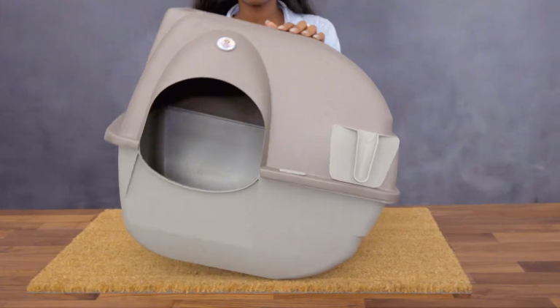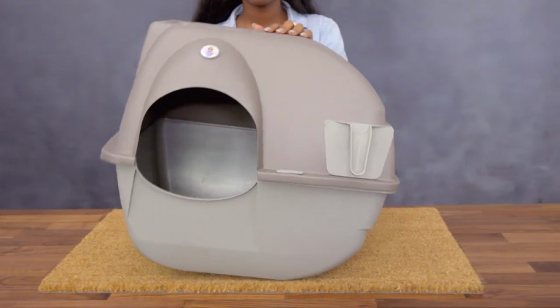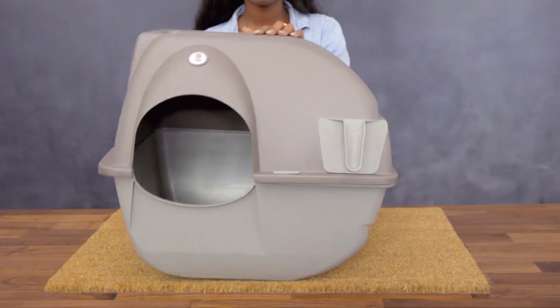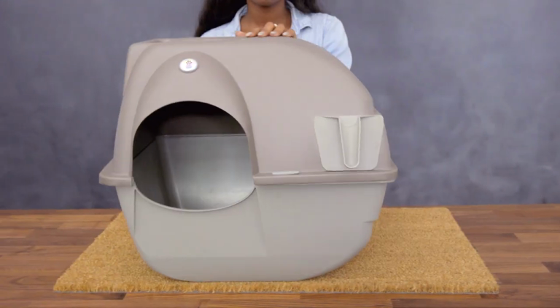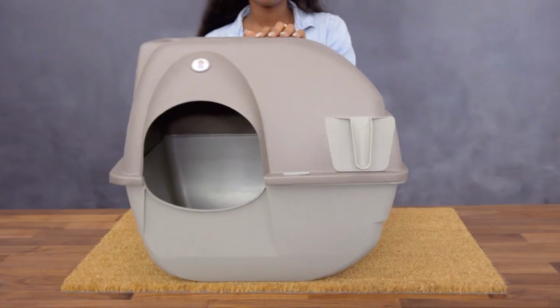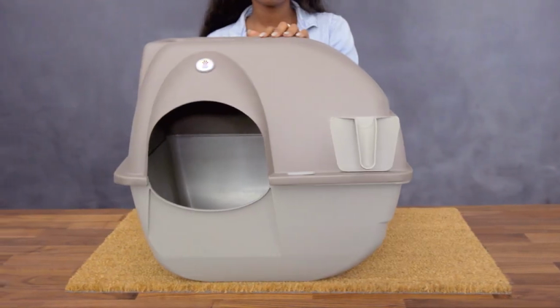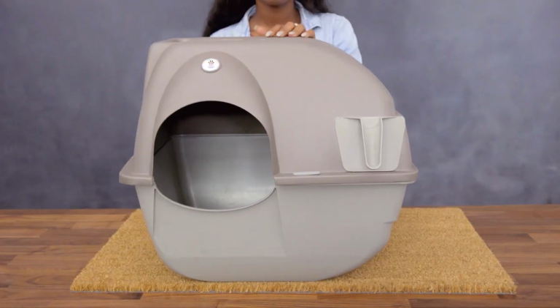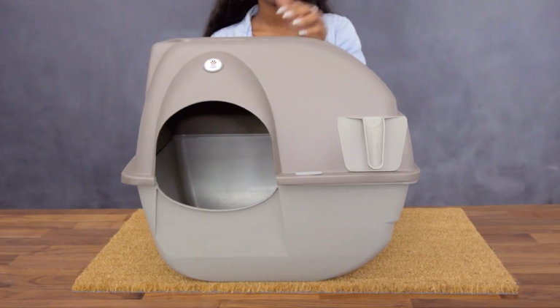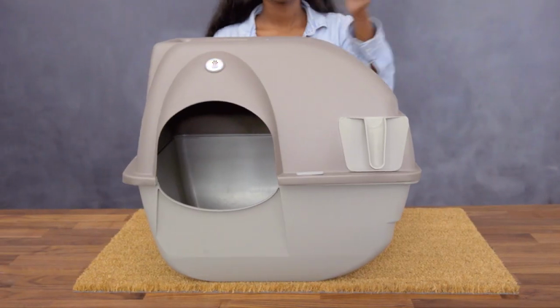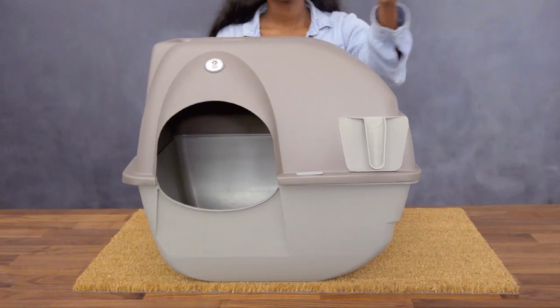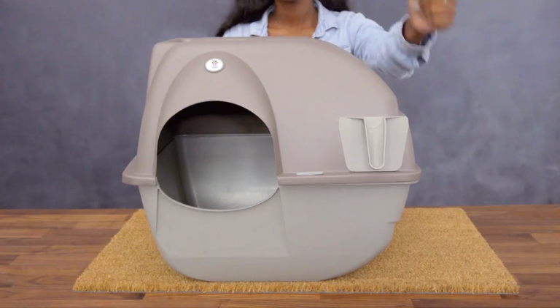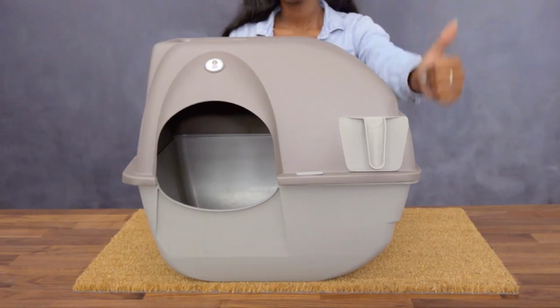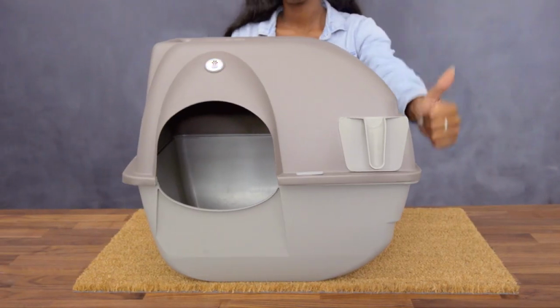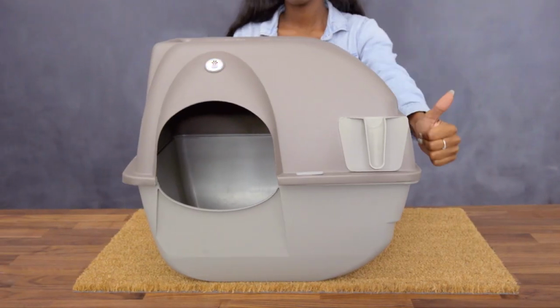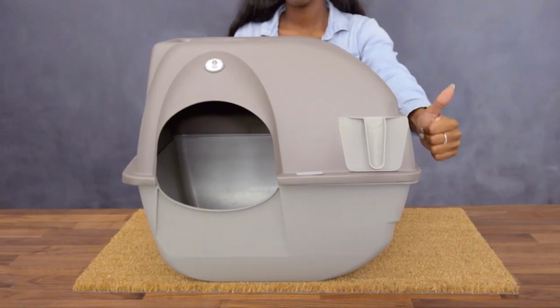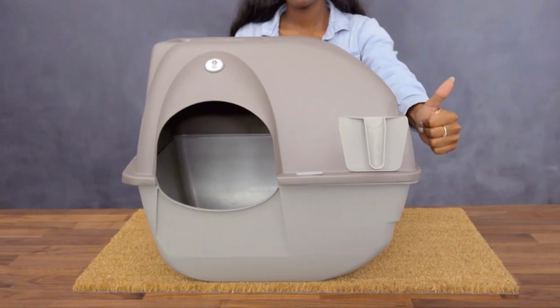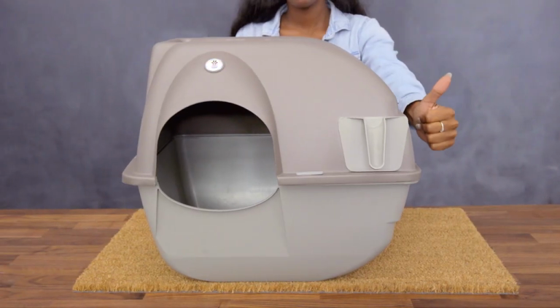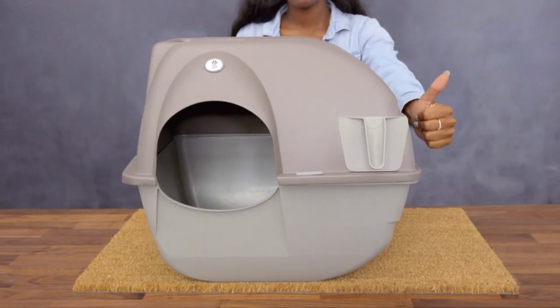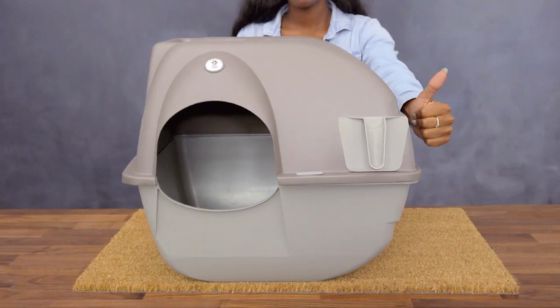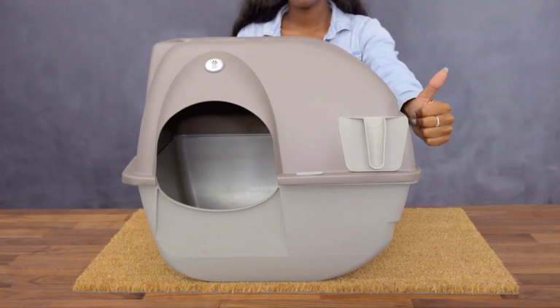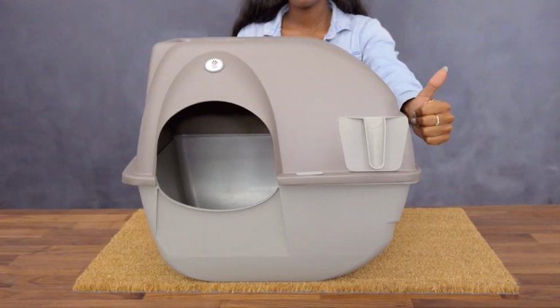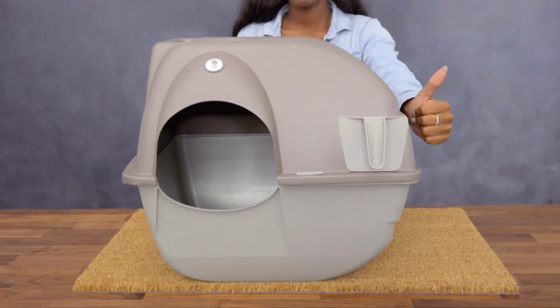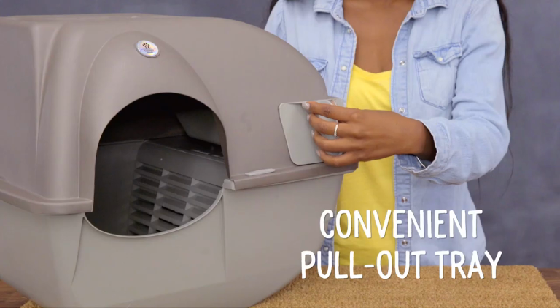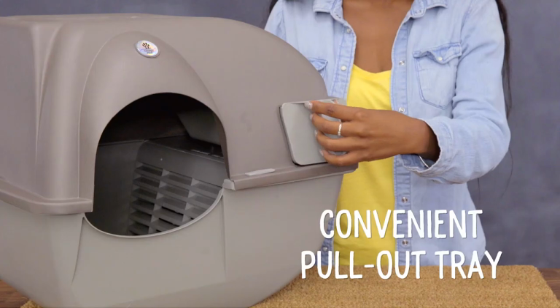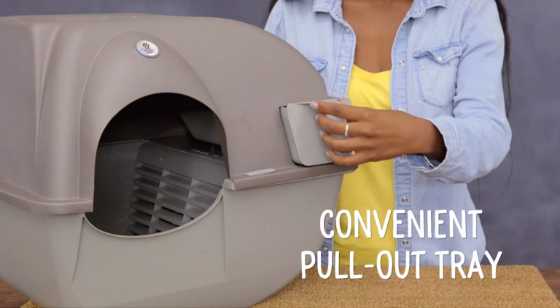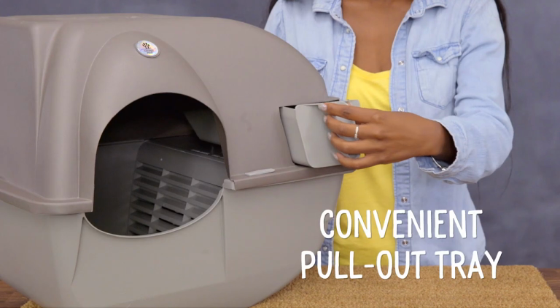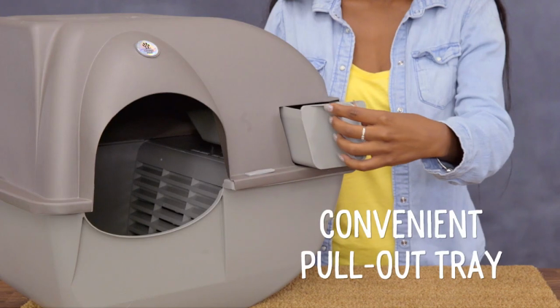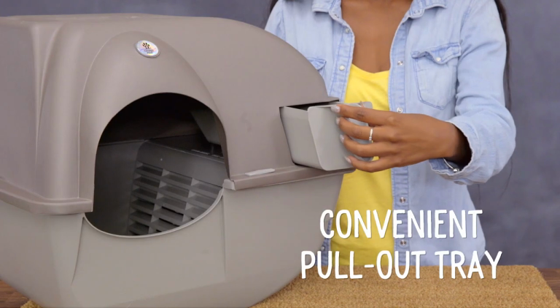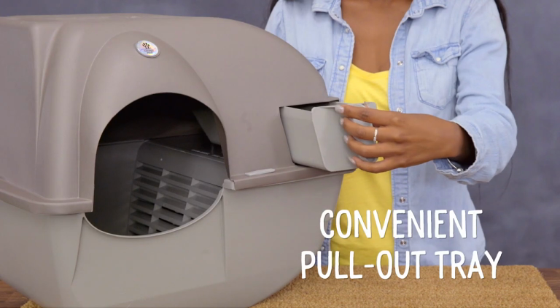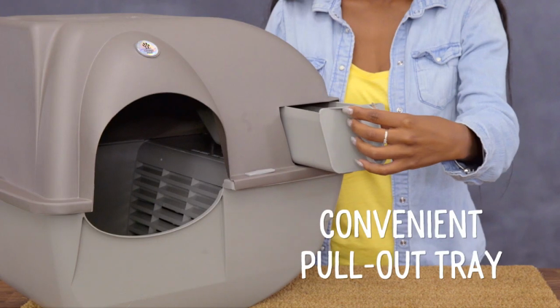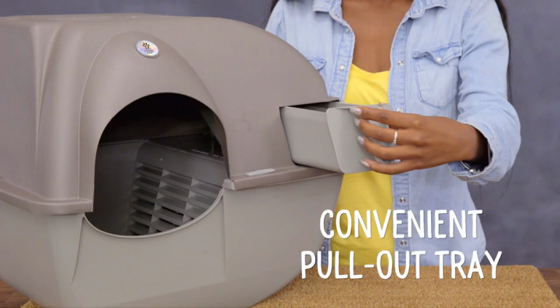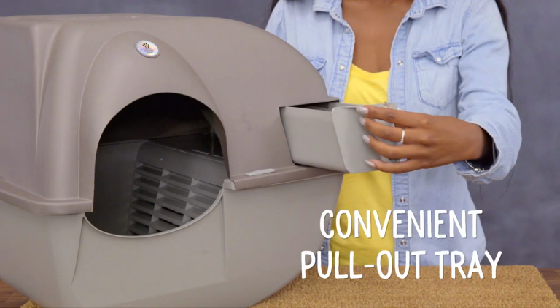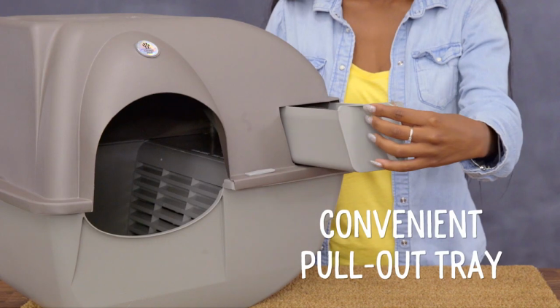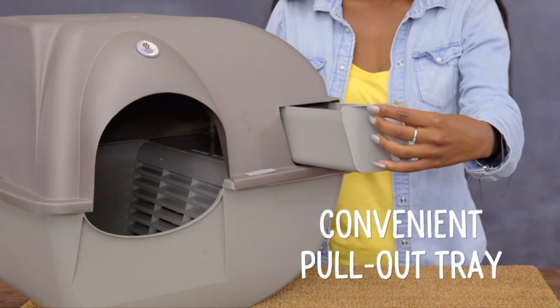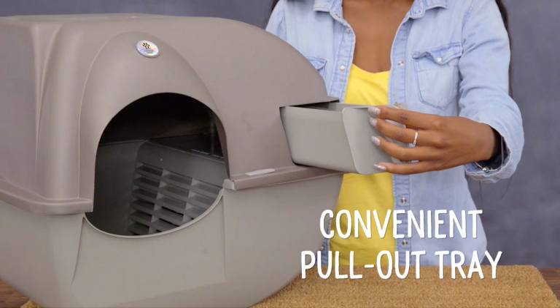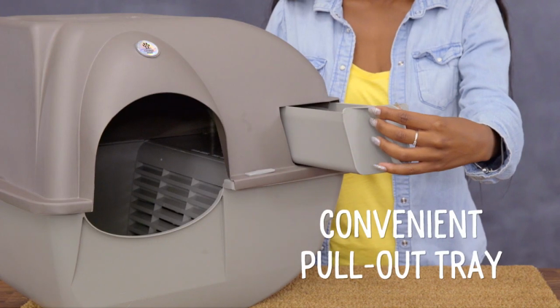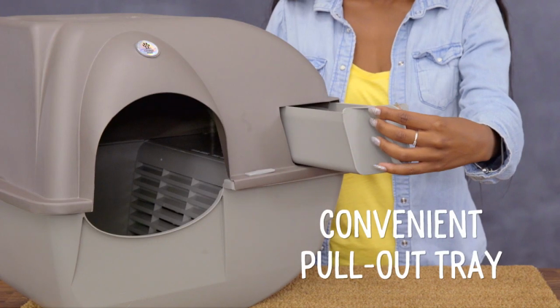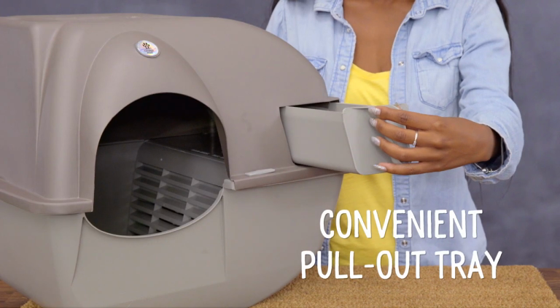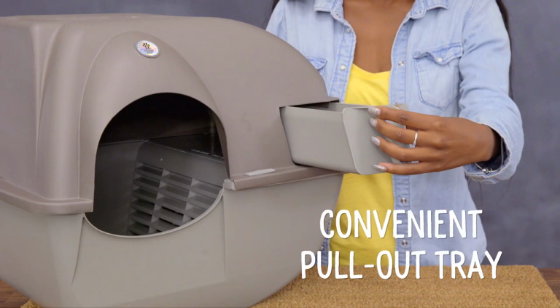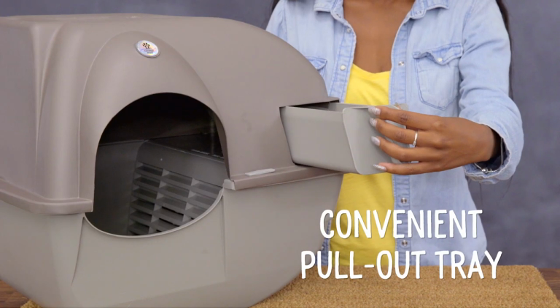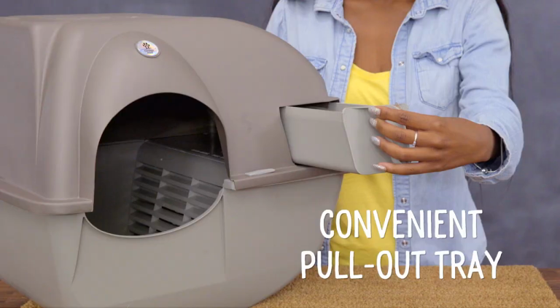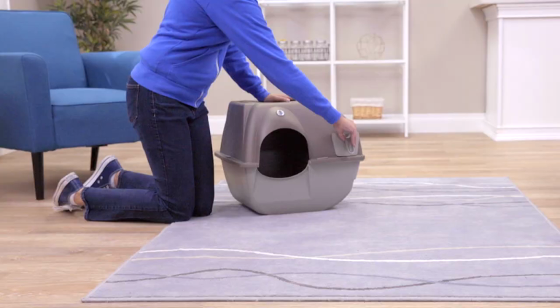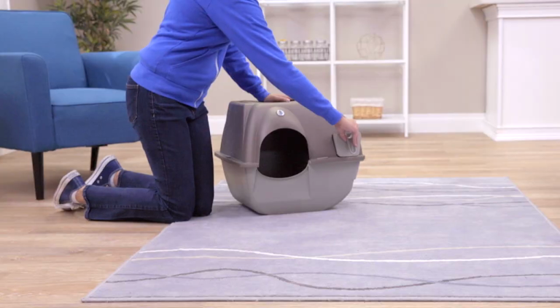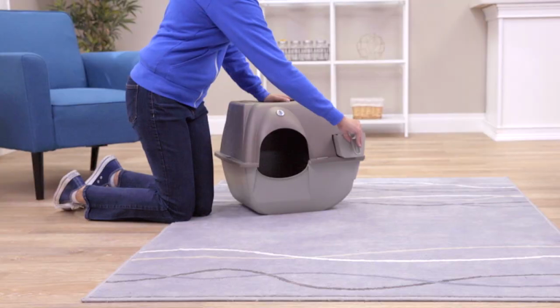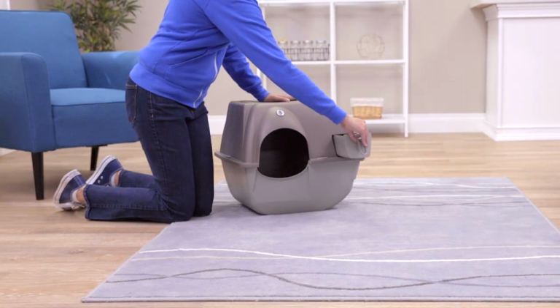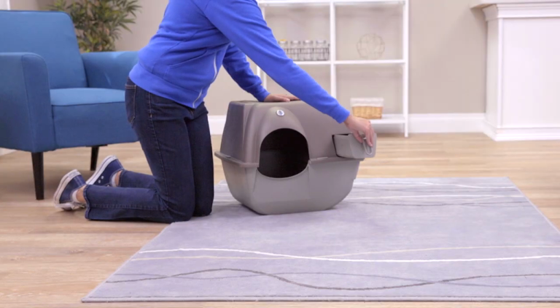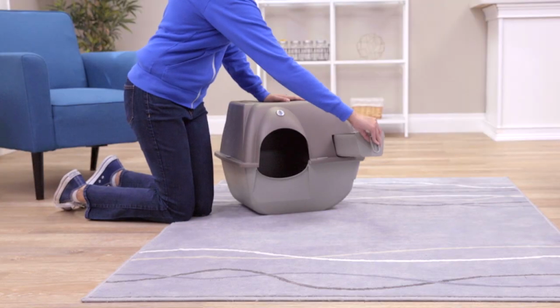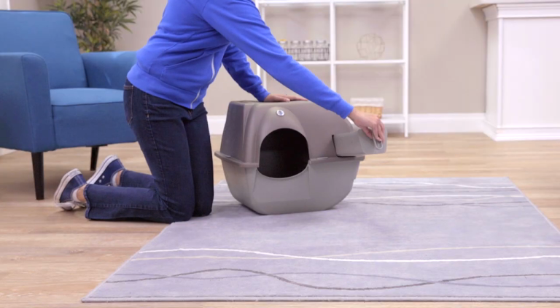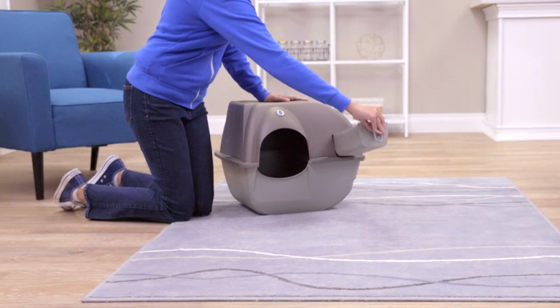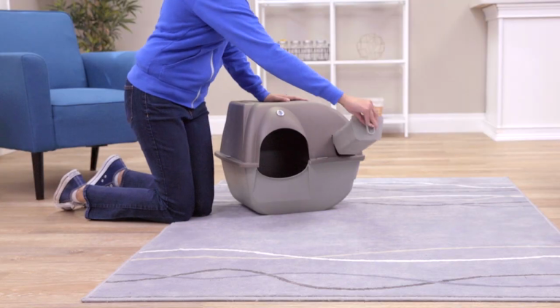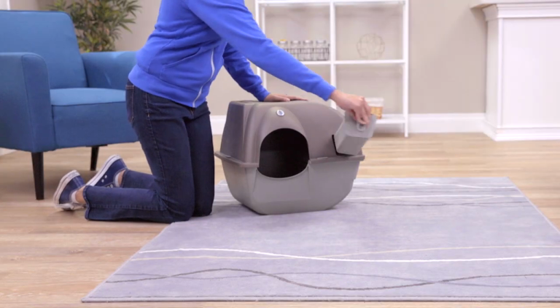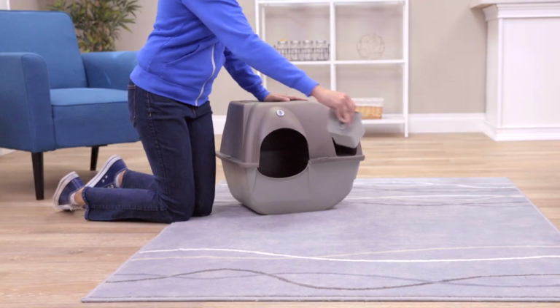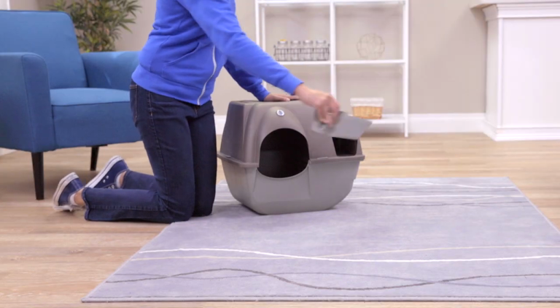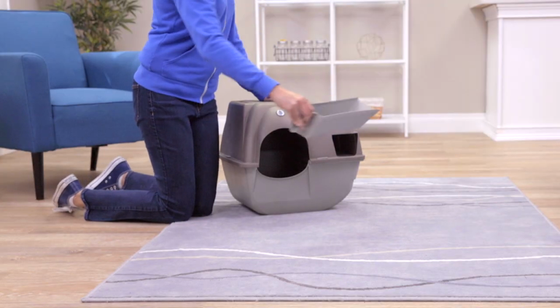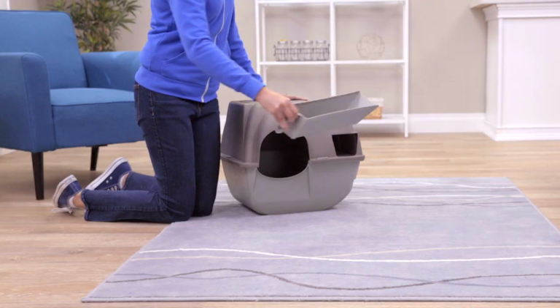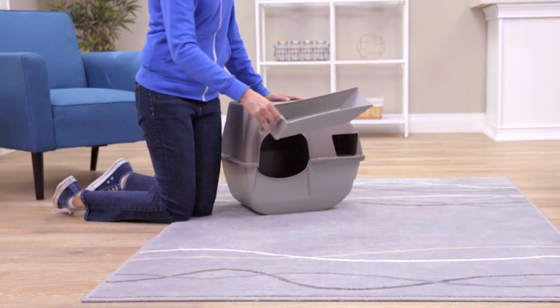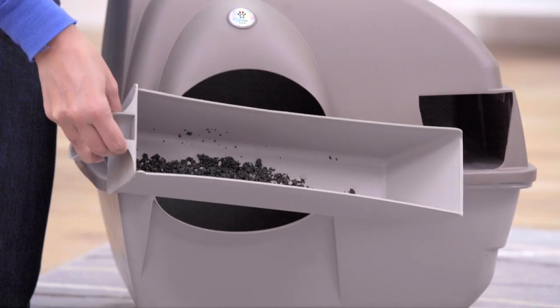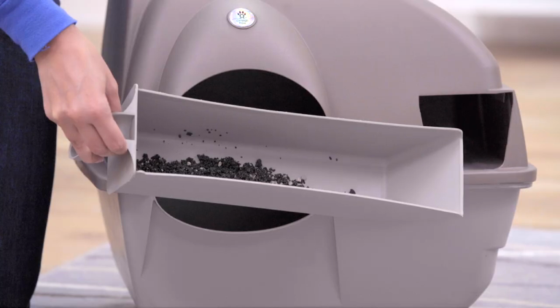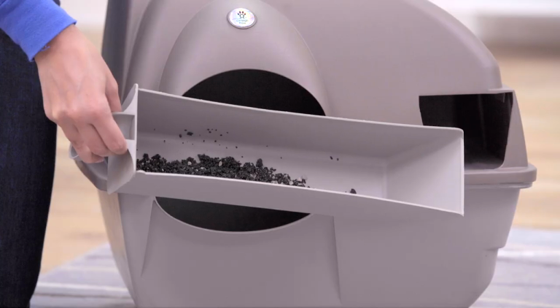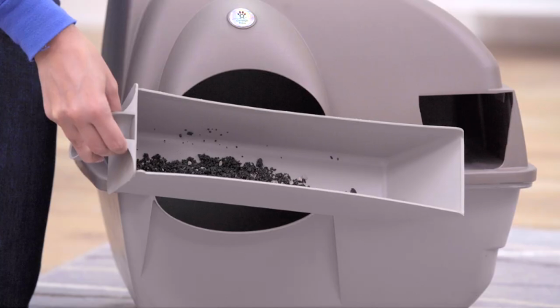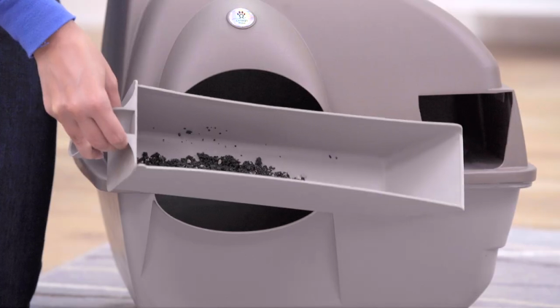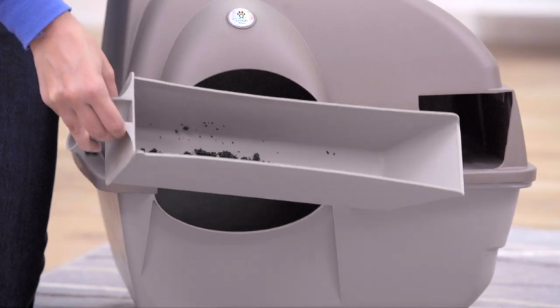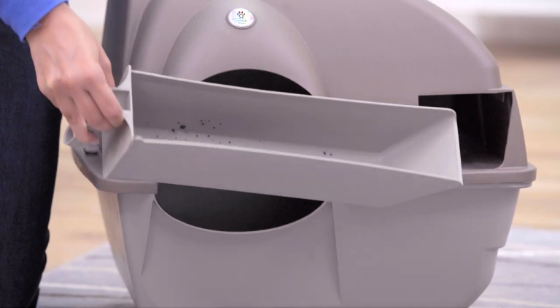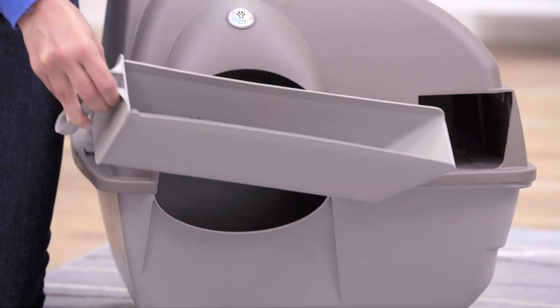Roll it back, and the waste drops into this convenient pull-out tray. Remove the tray and throw the waste away.